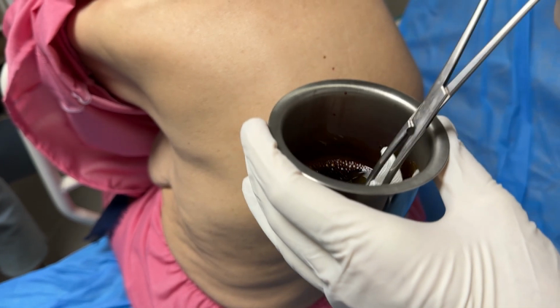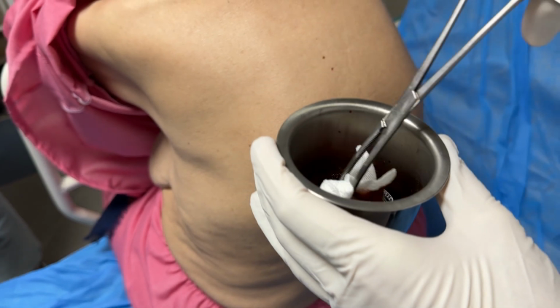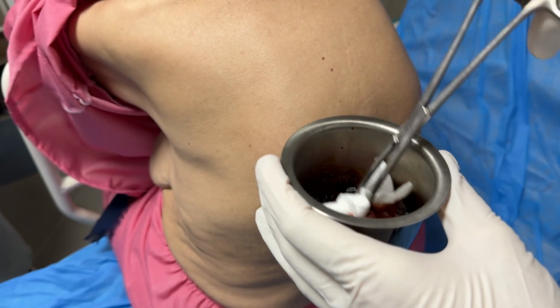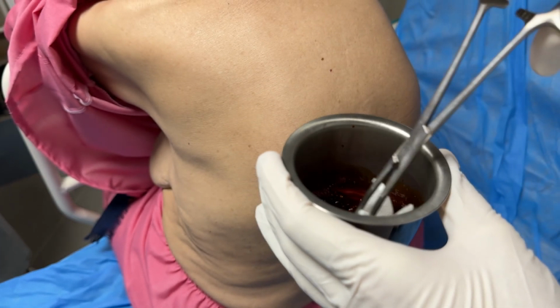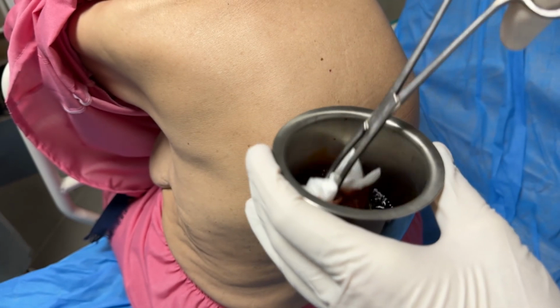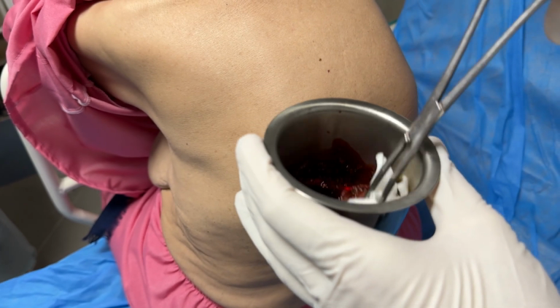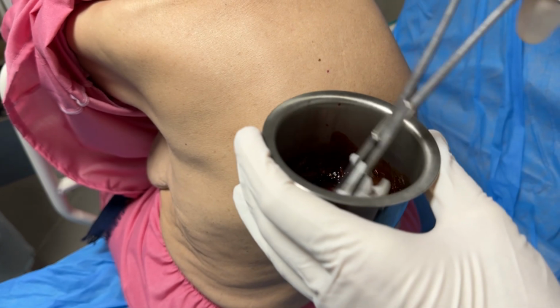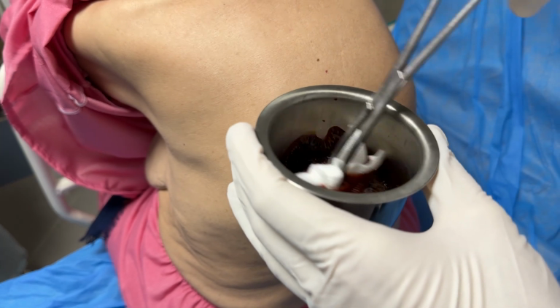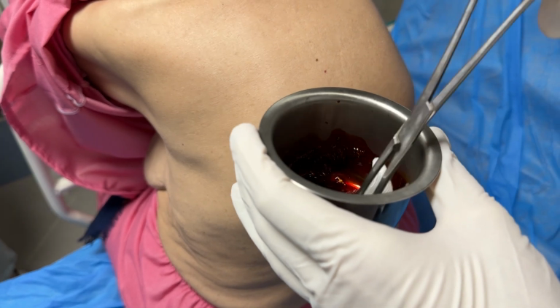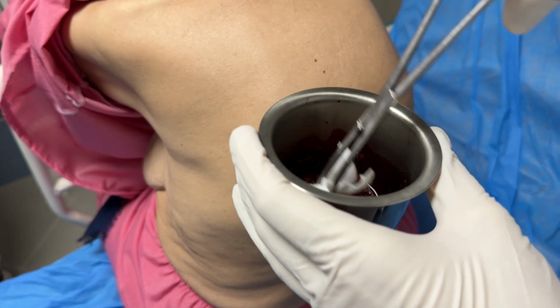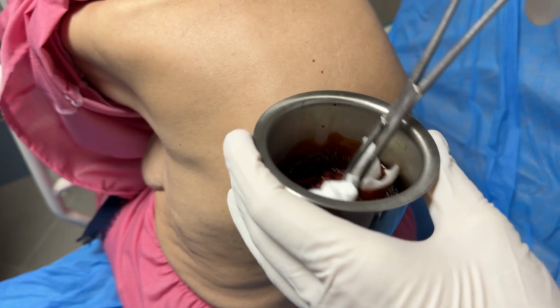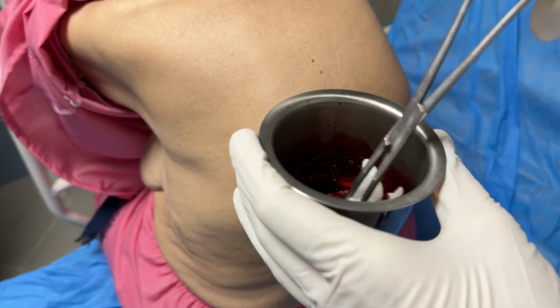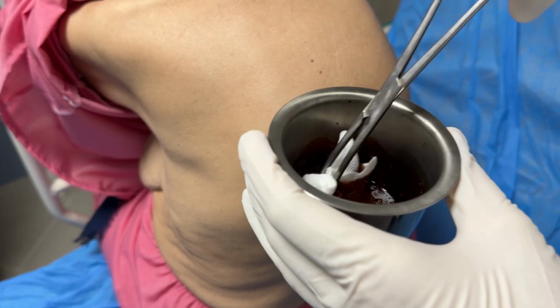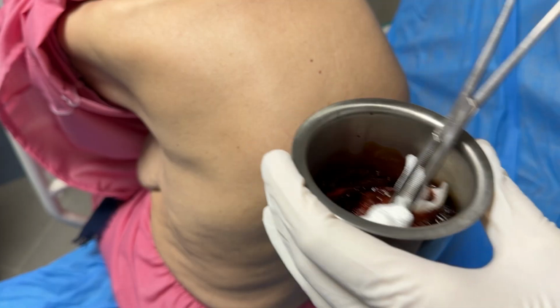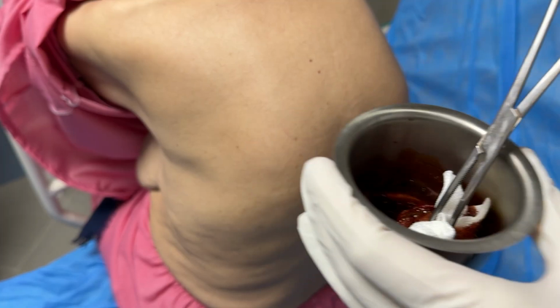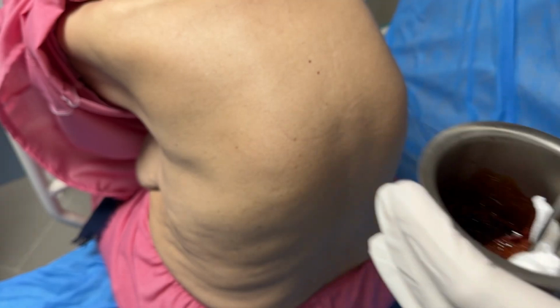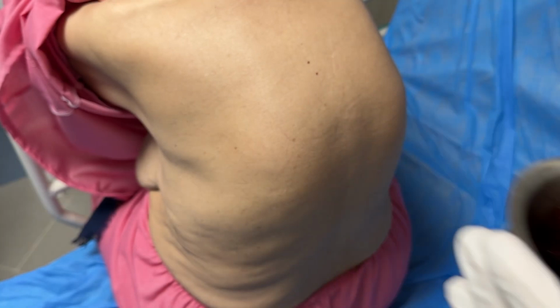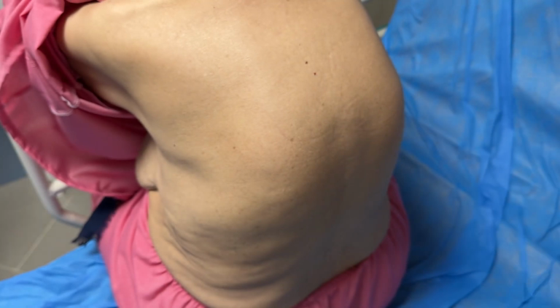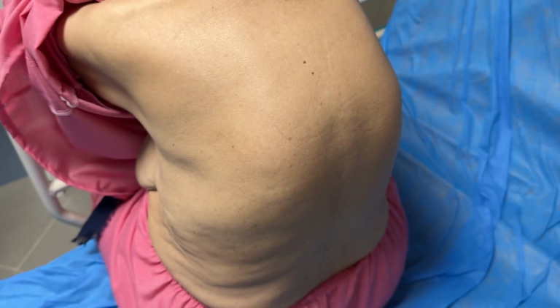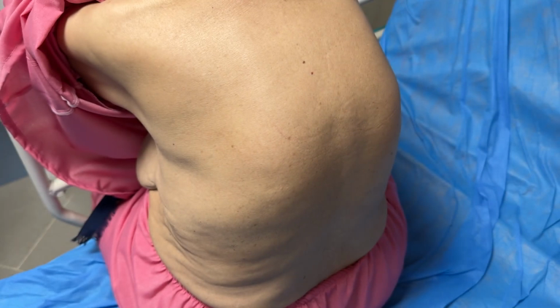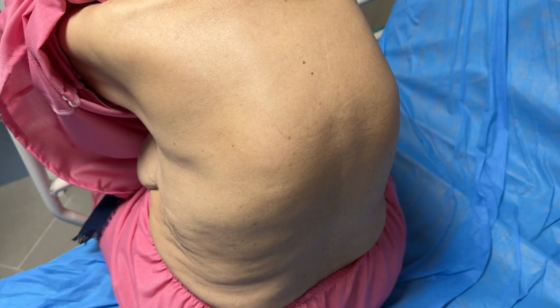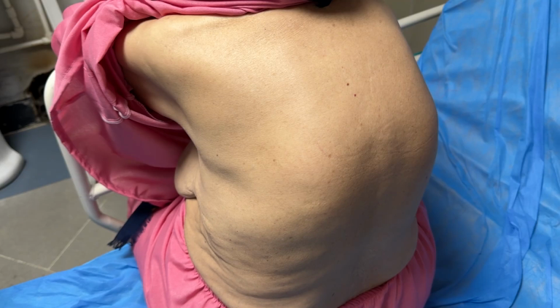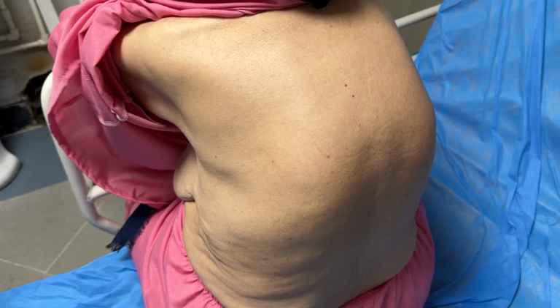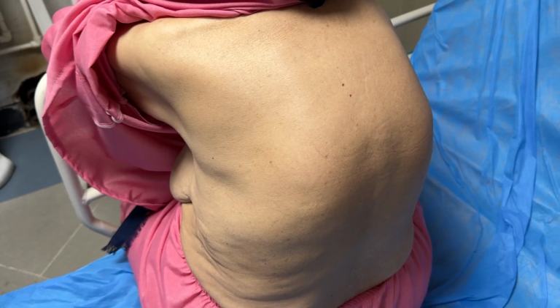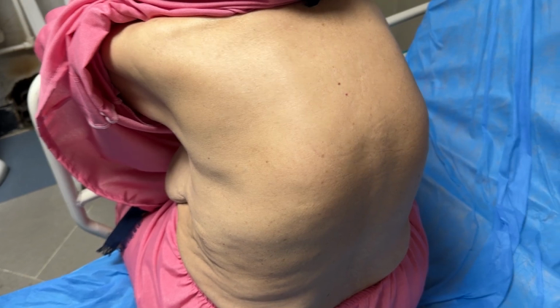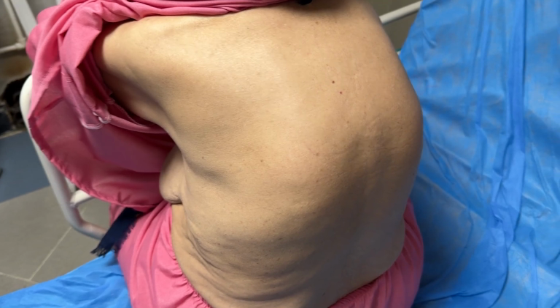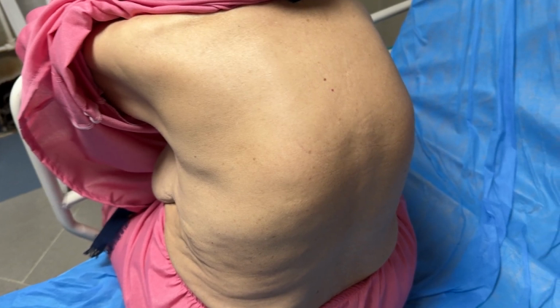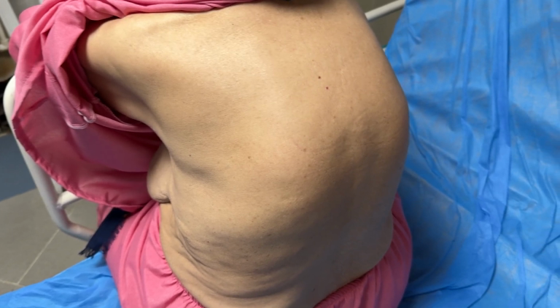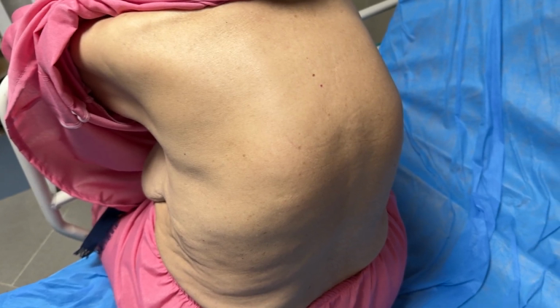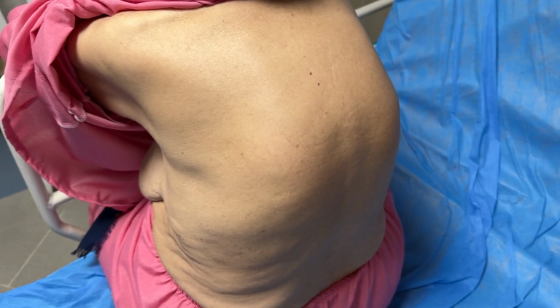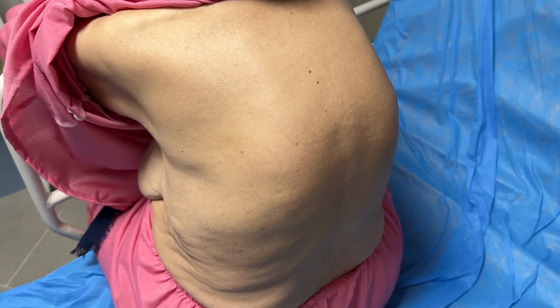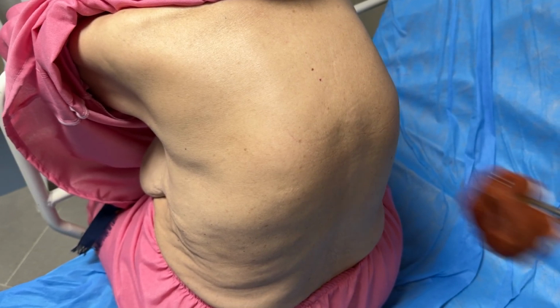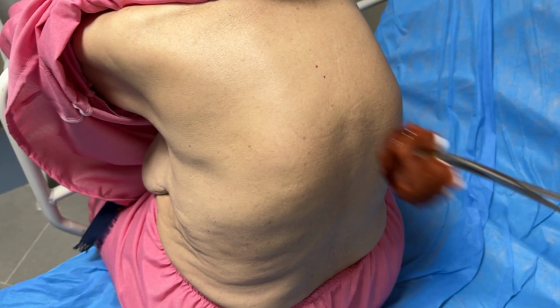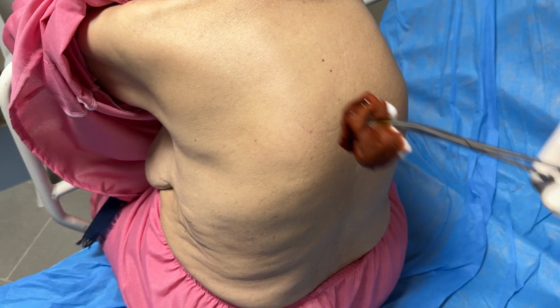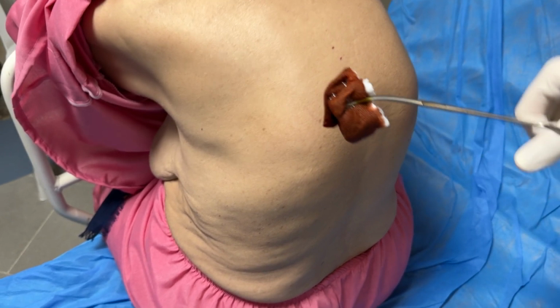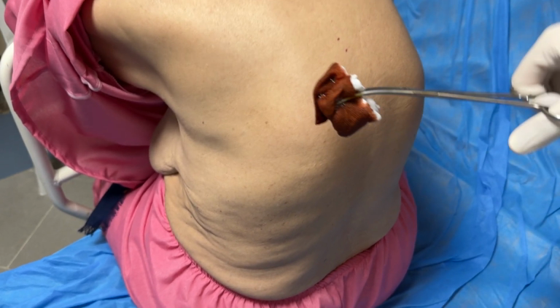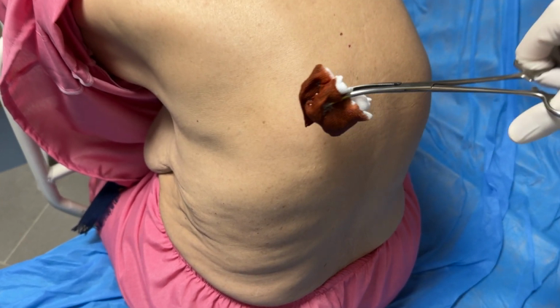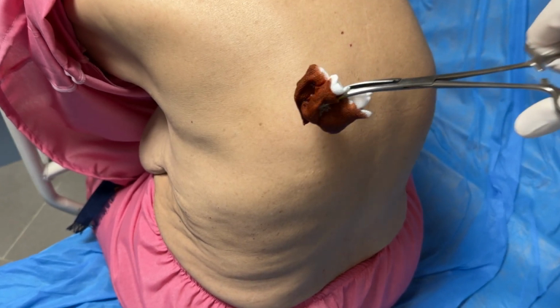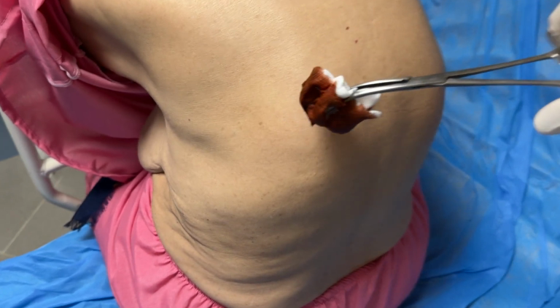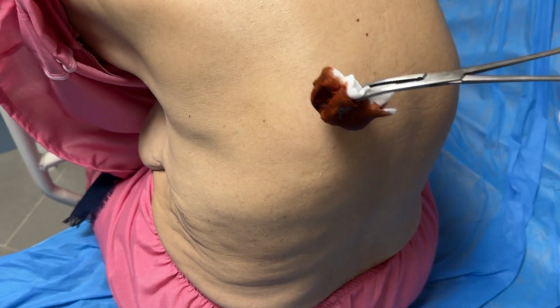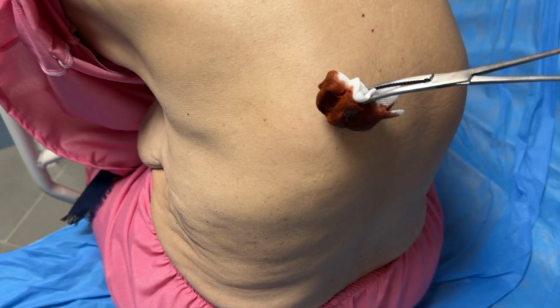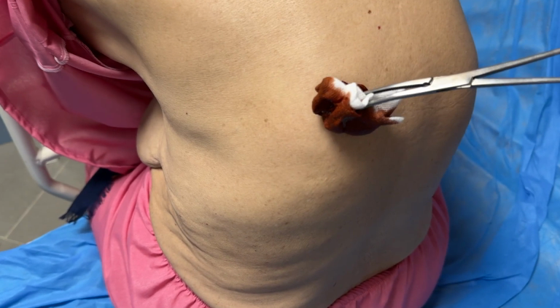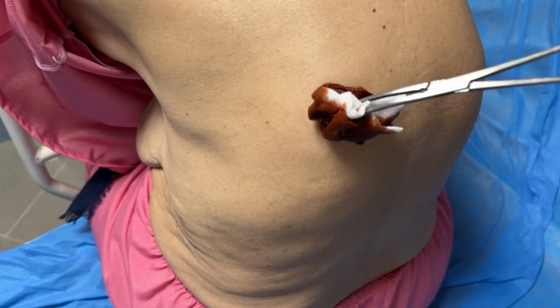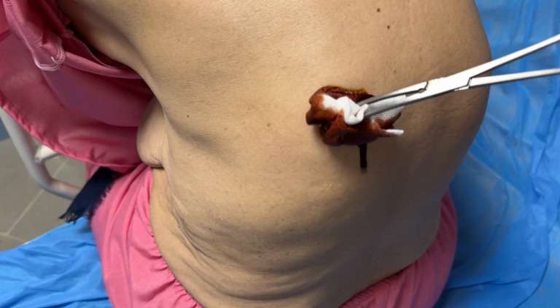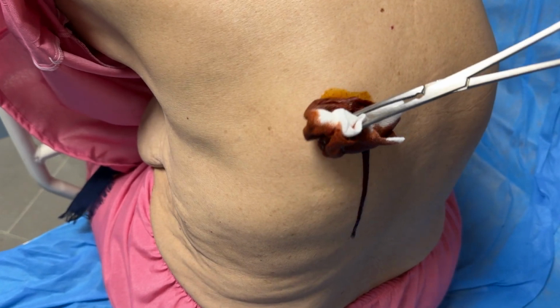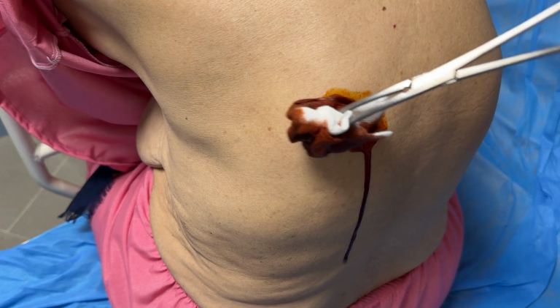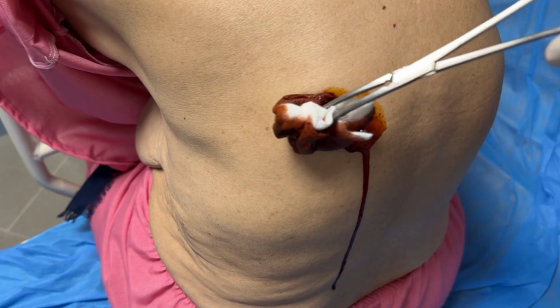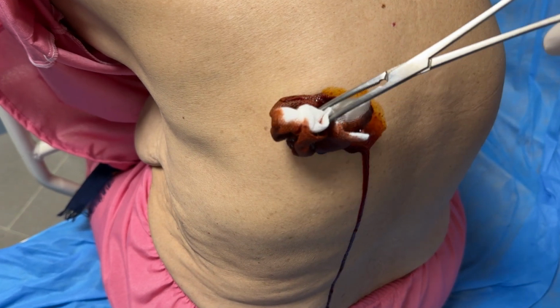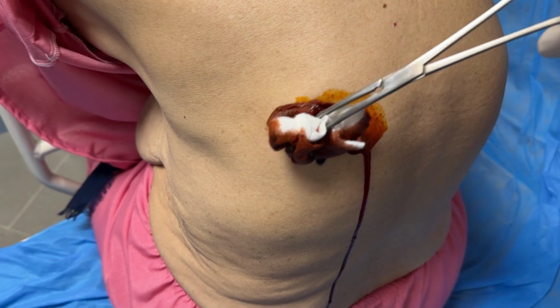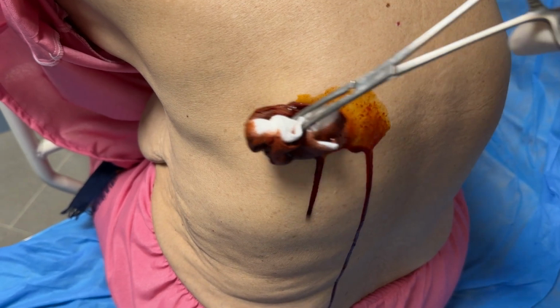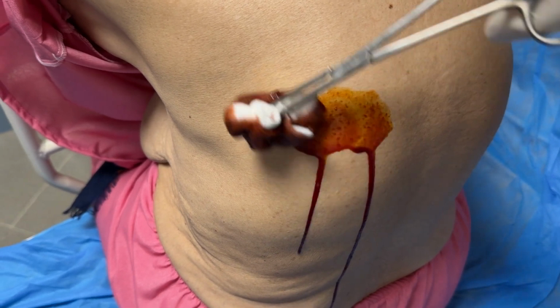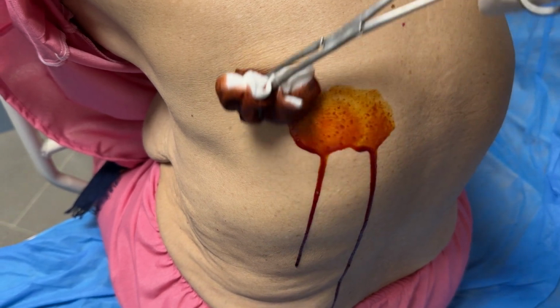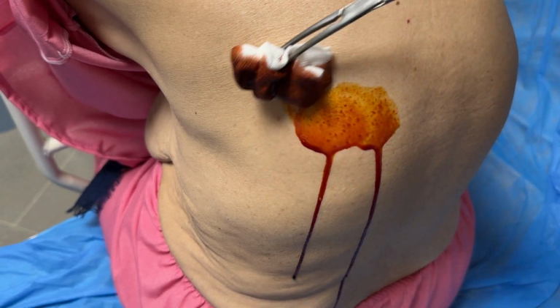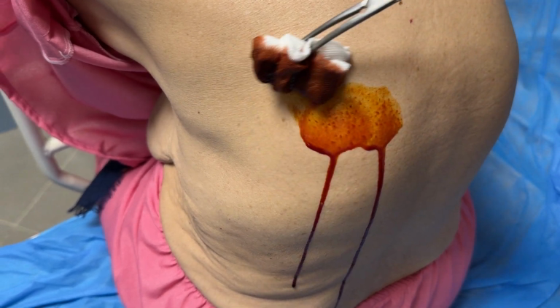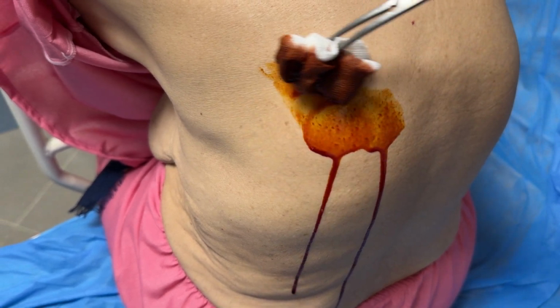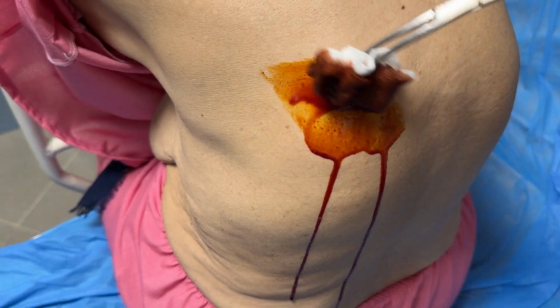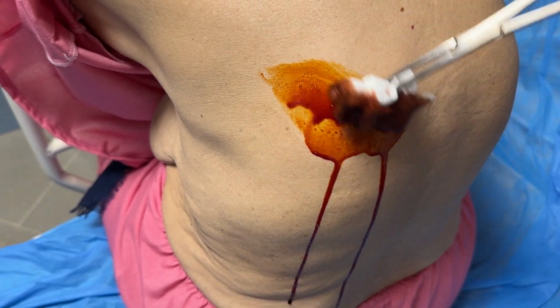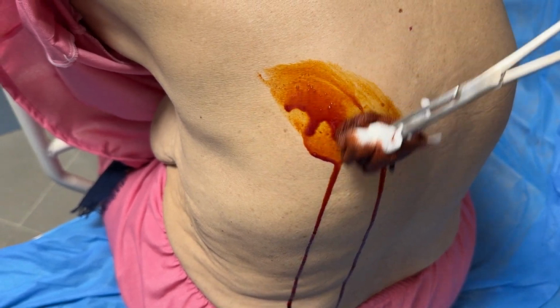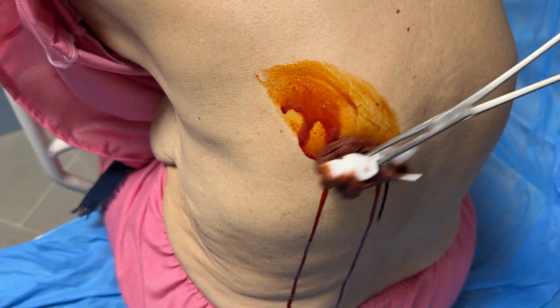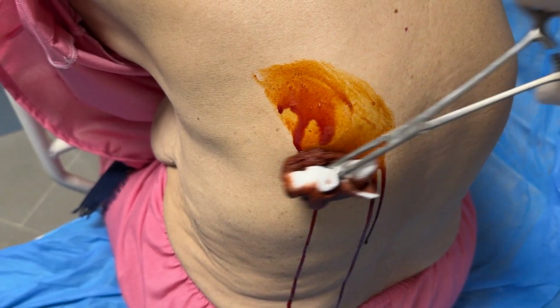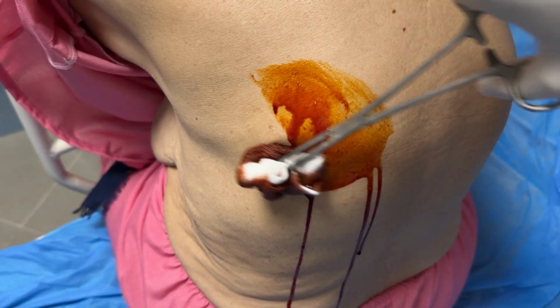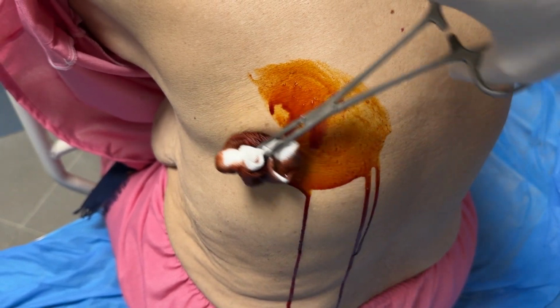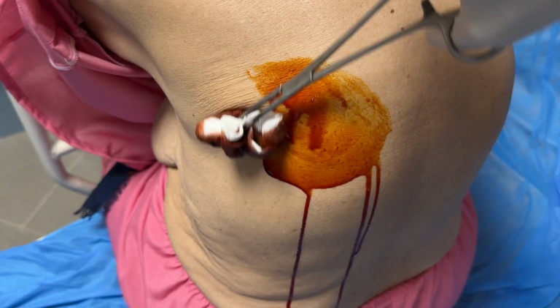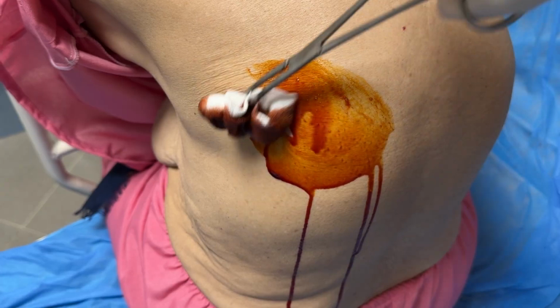Before we begin, remember: thoracentesis is not just a procedure — it's a moment of precision. Every step matters.